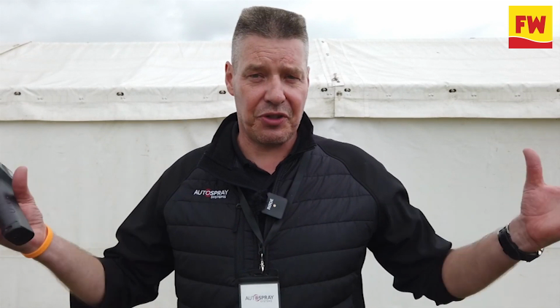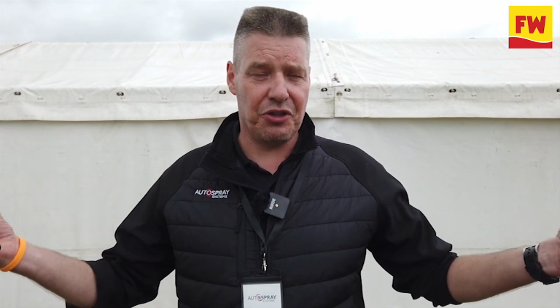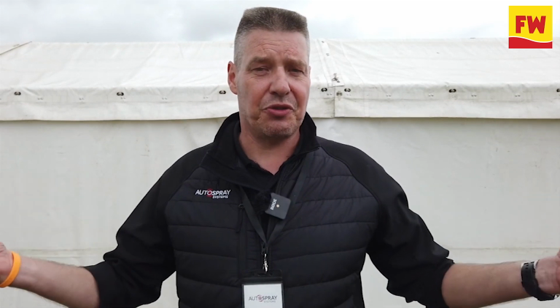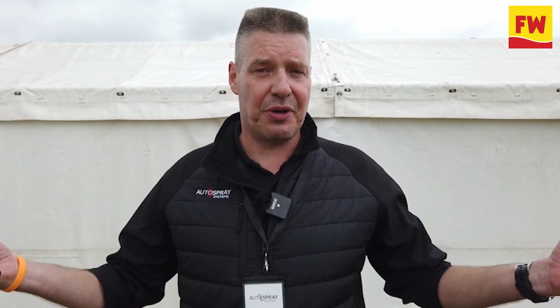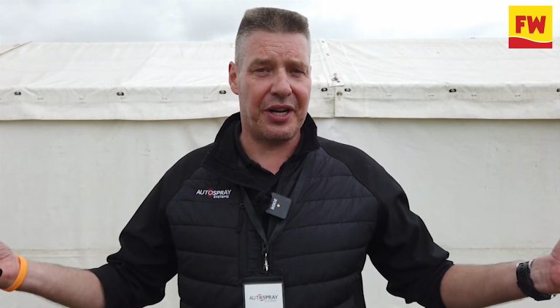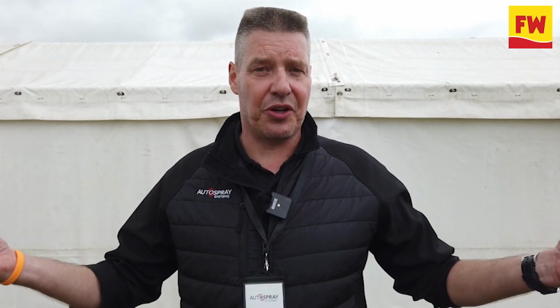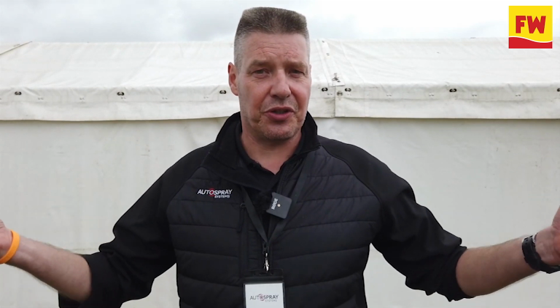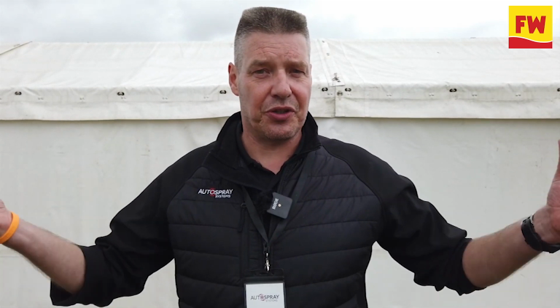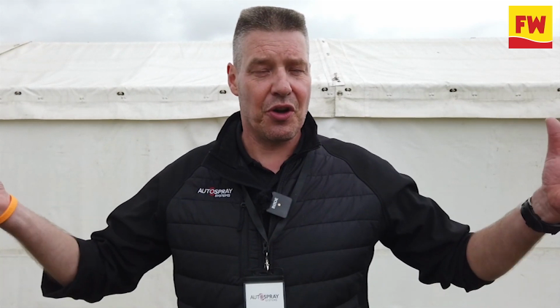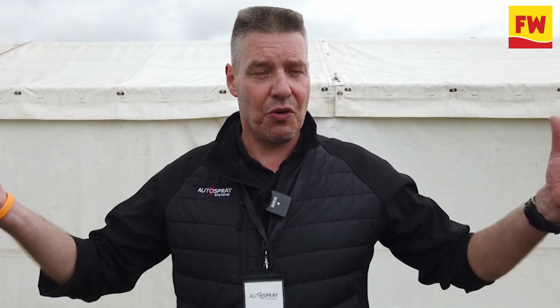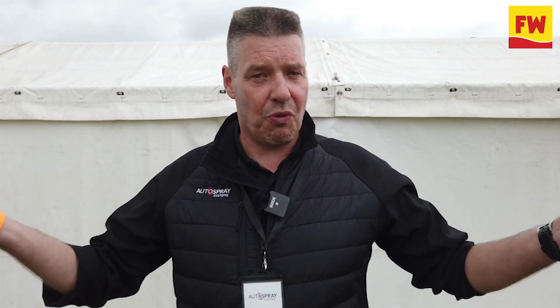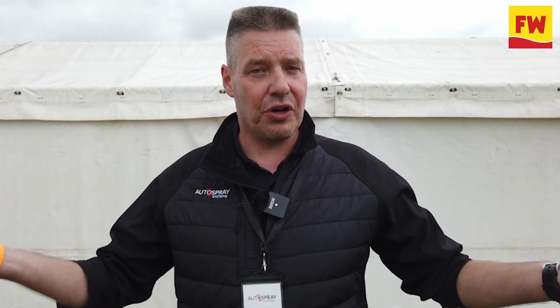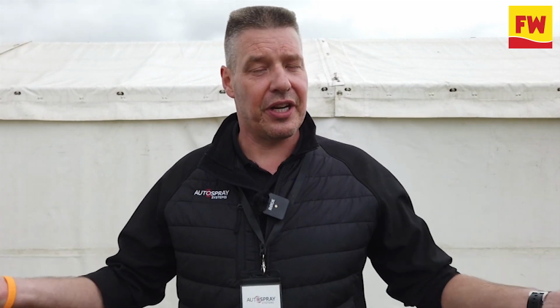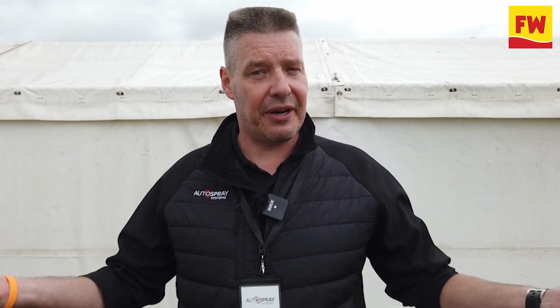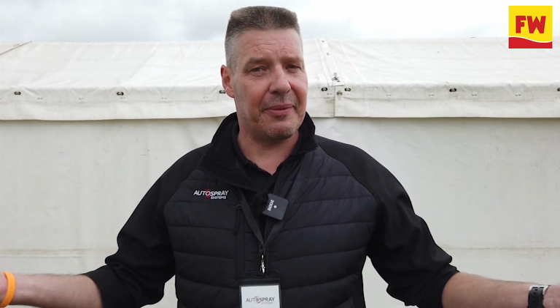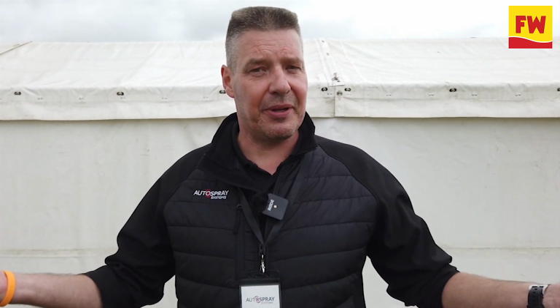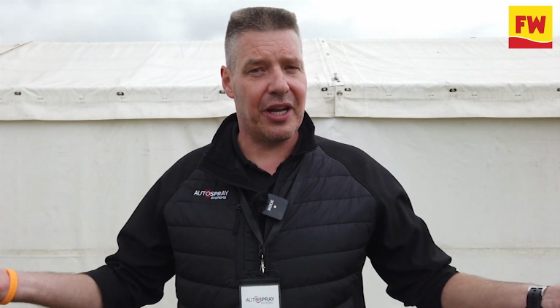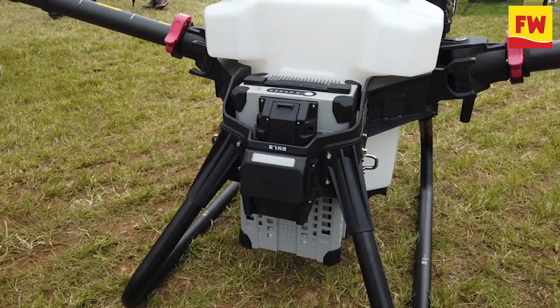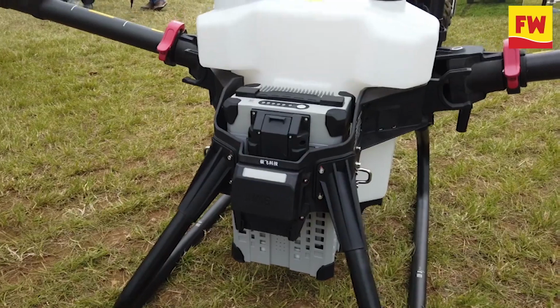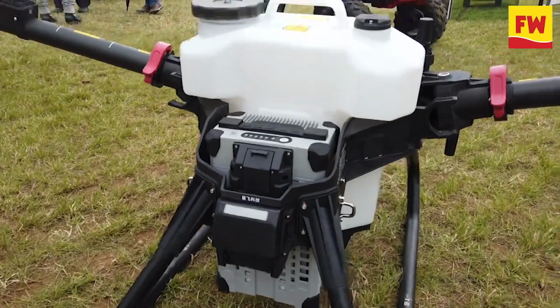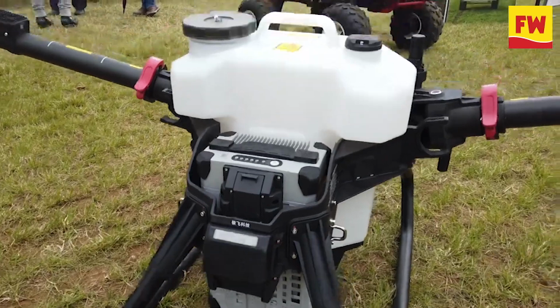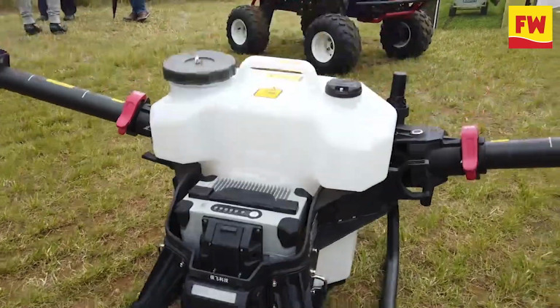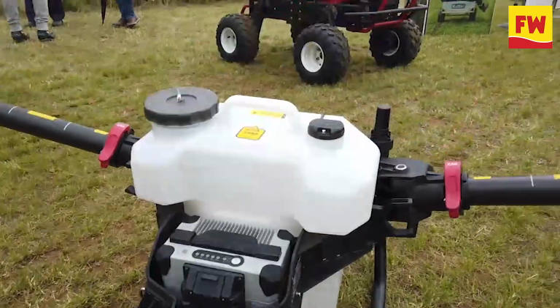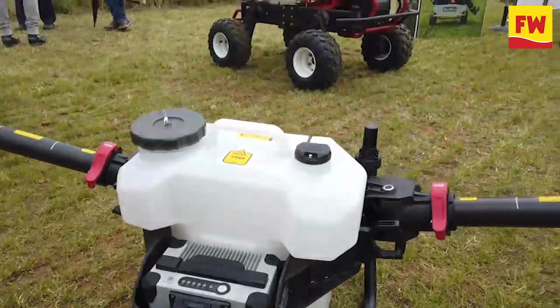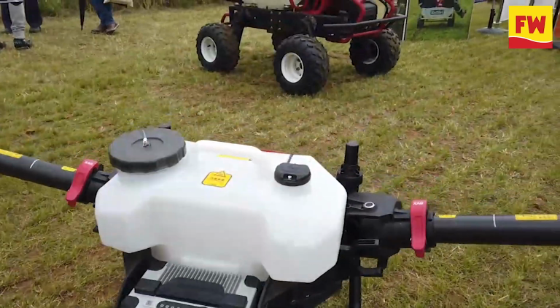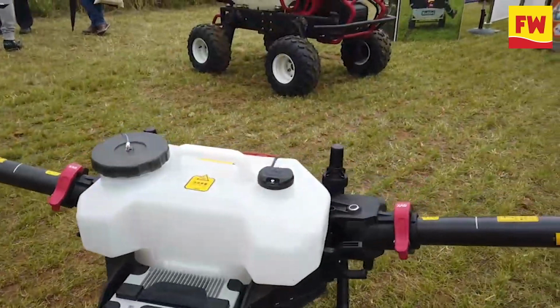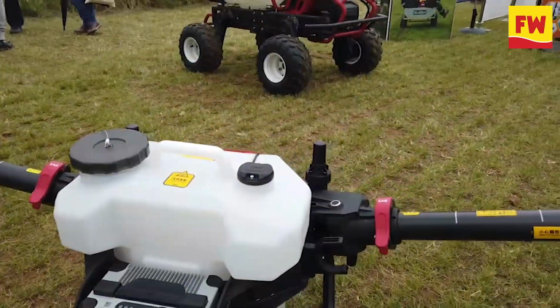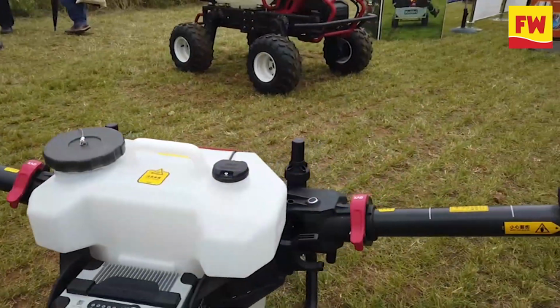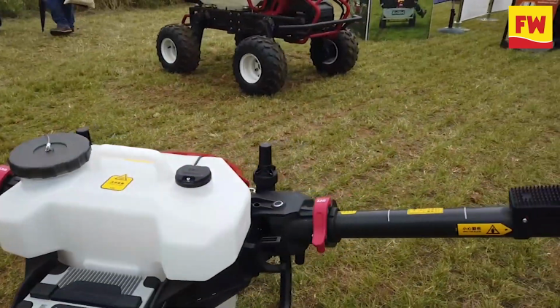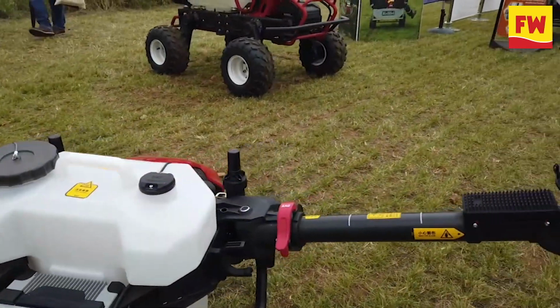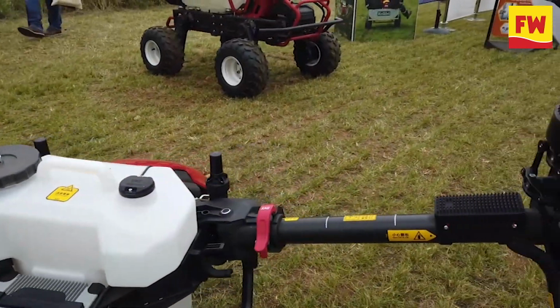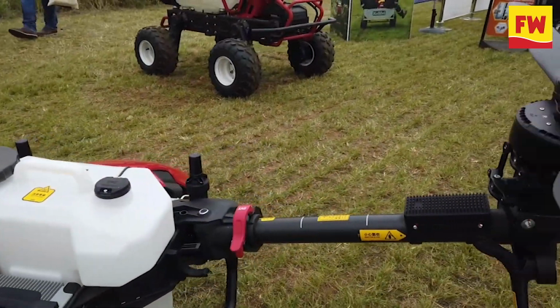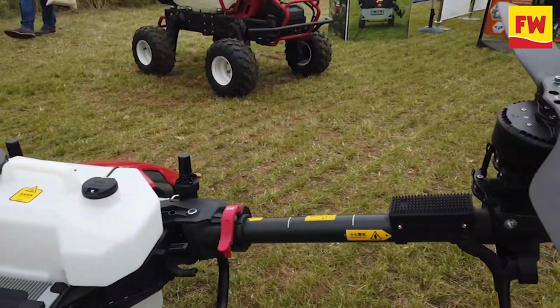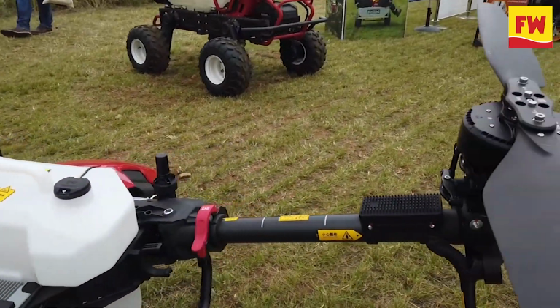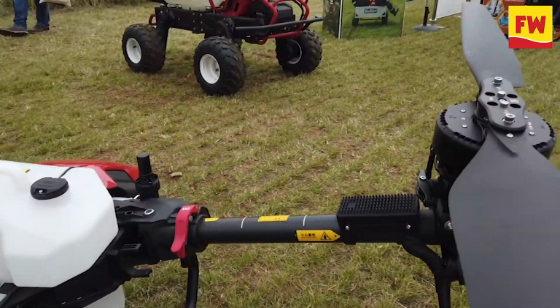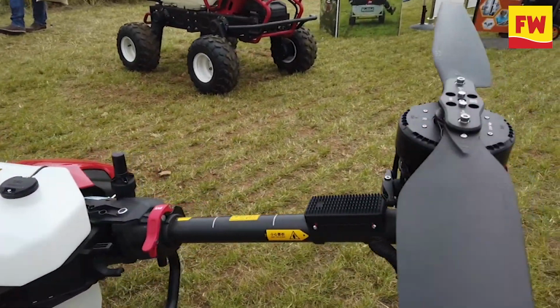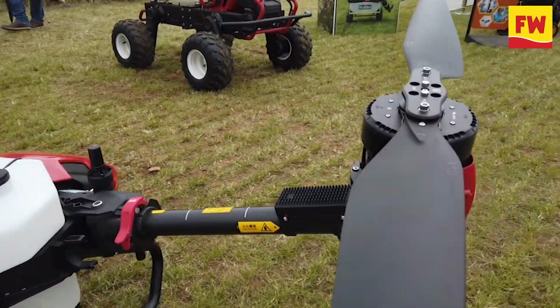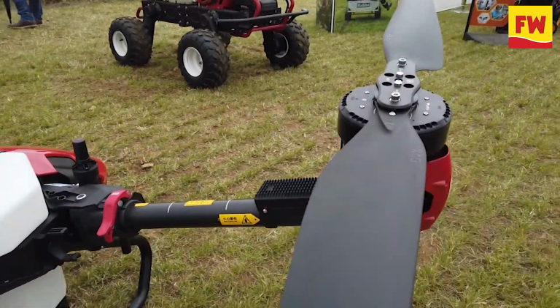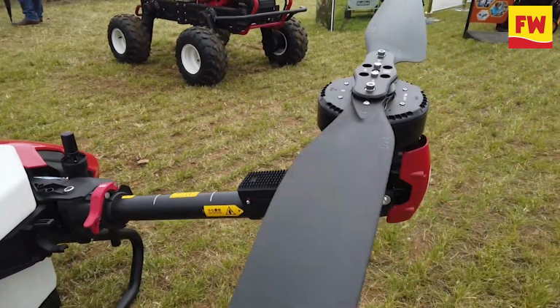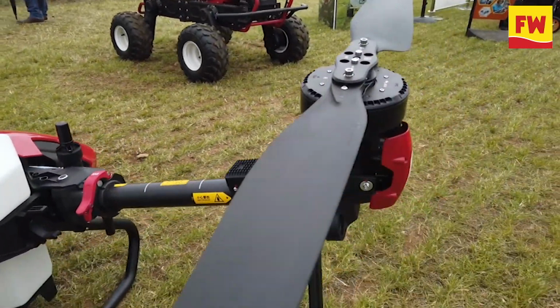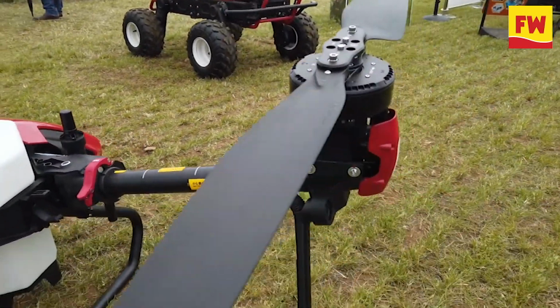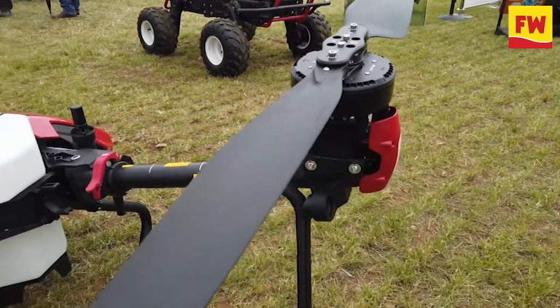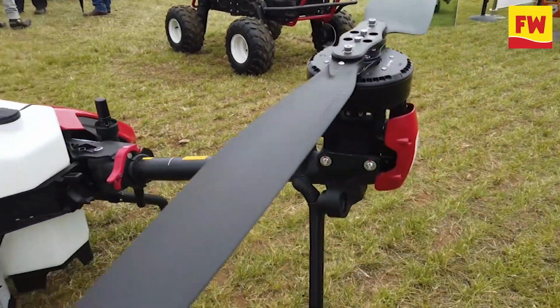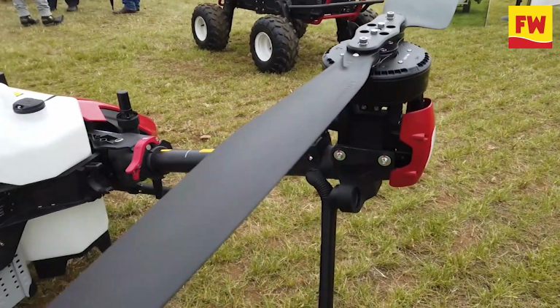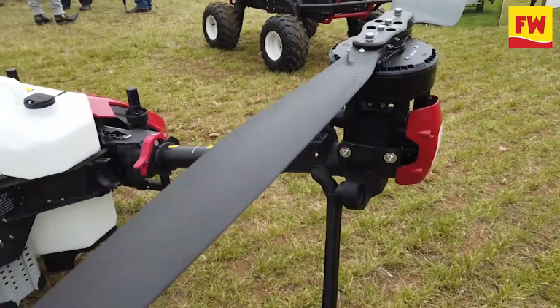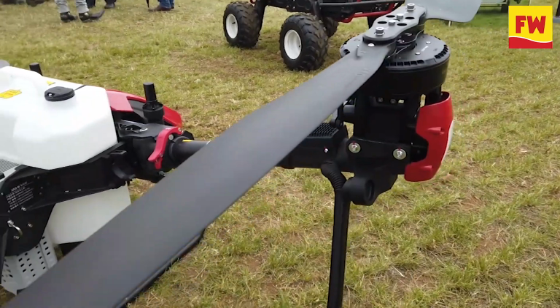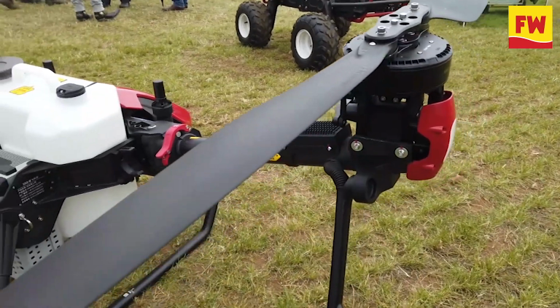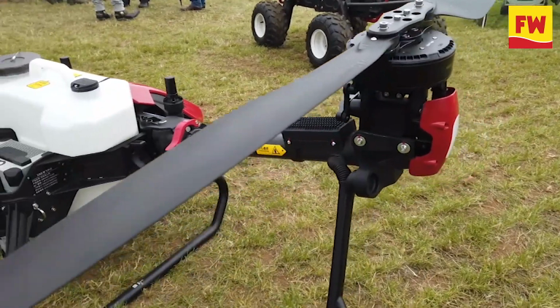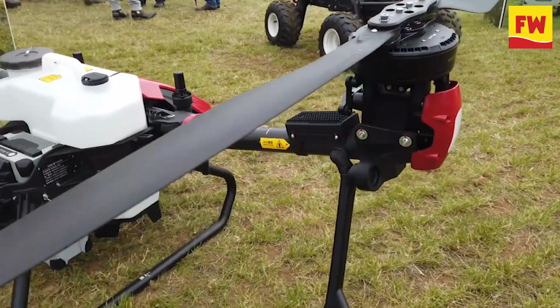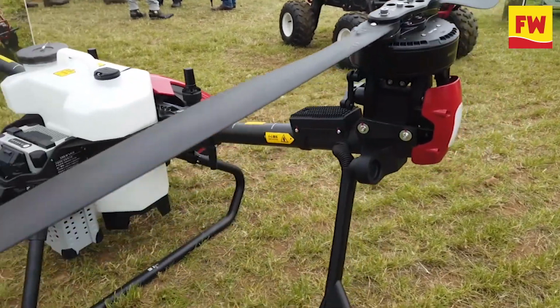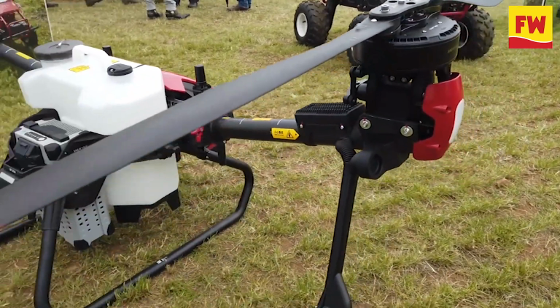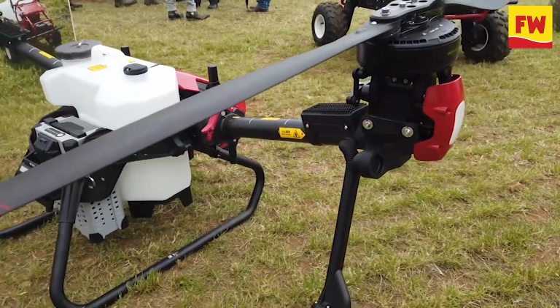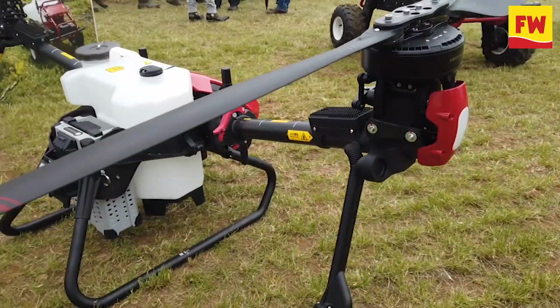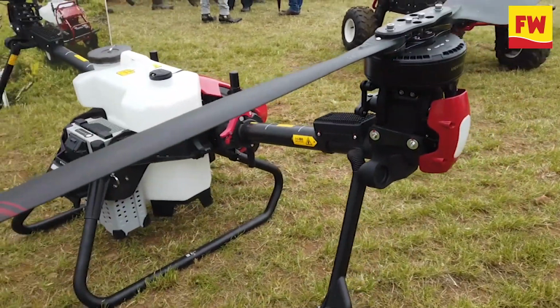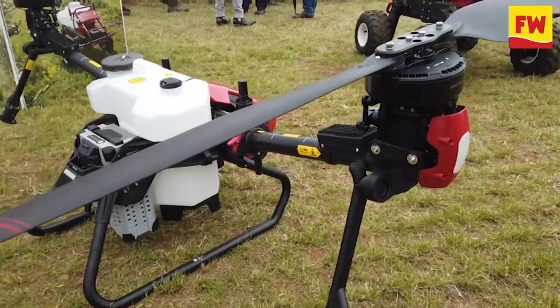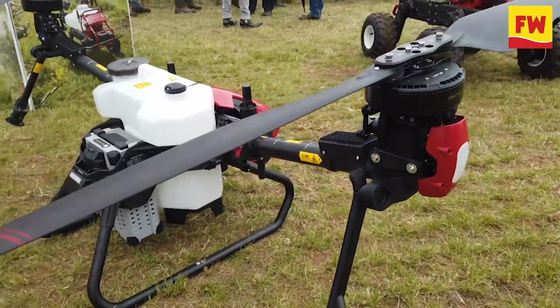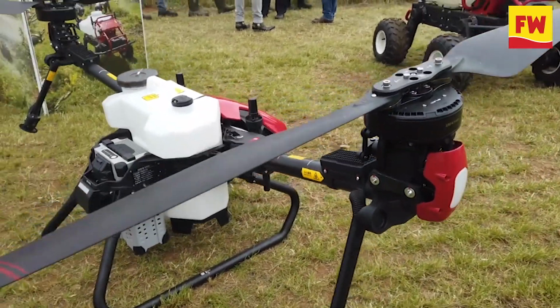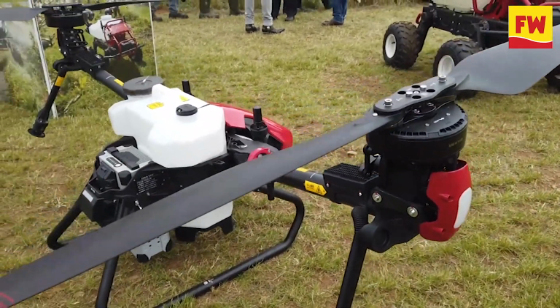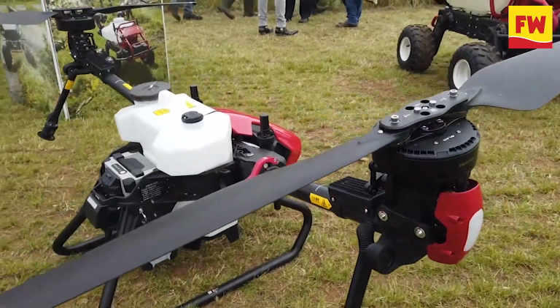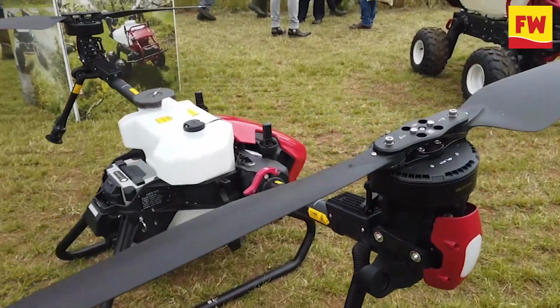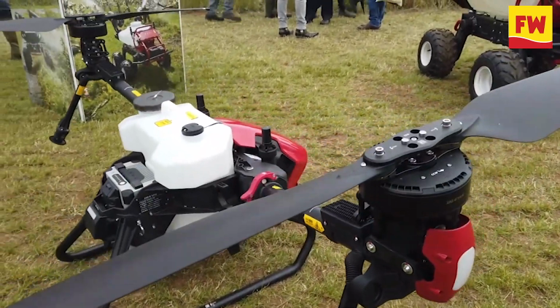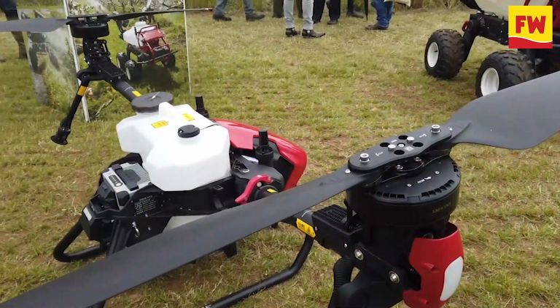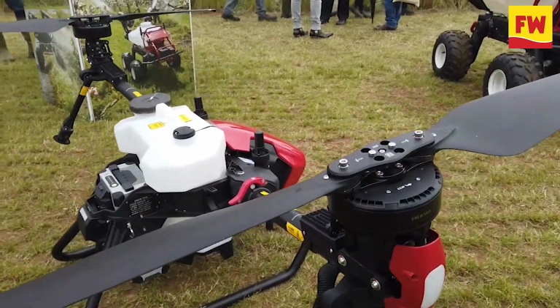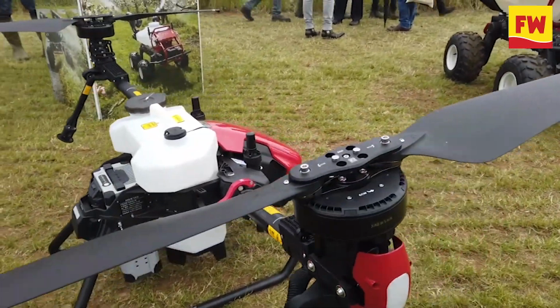You have two spray nozzles, one directly below each prop, which gives you a much more targeted and controlled spray application.